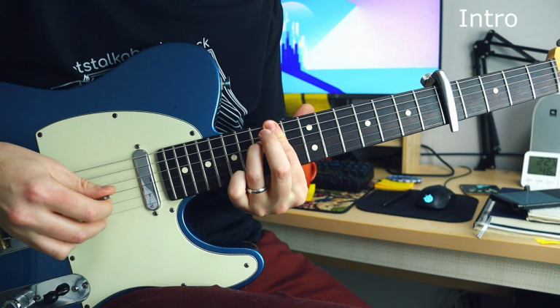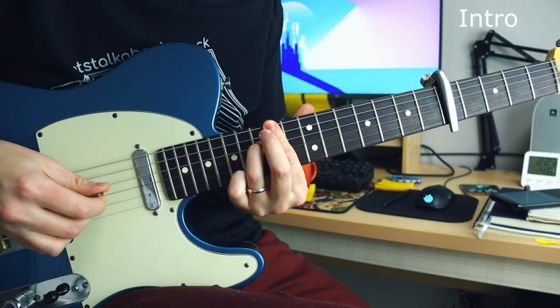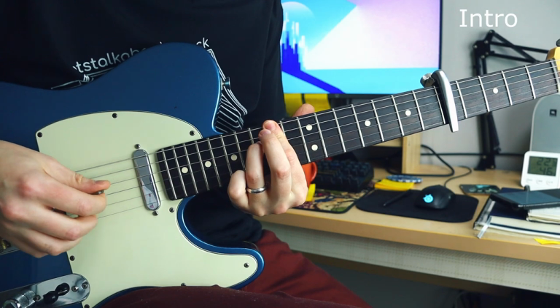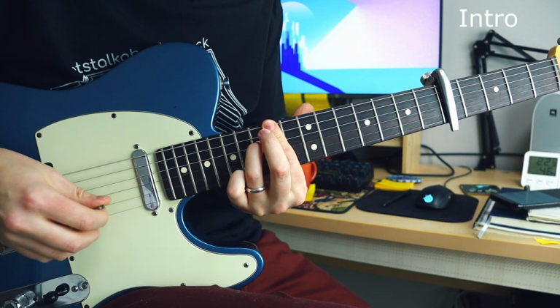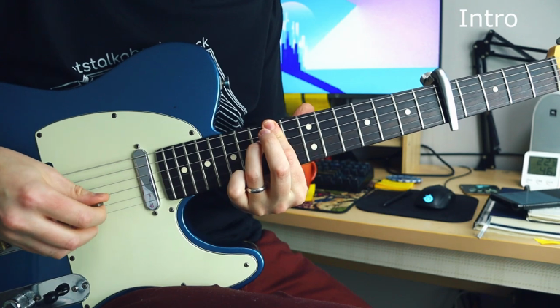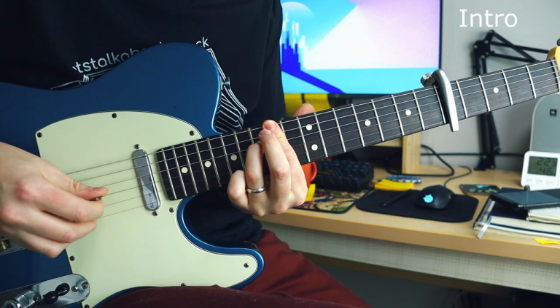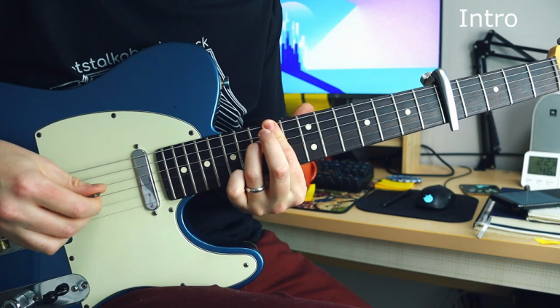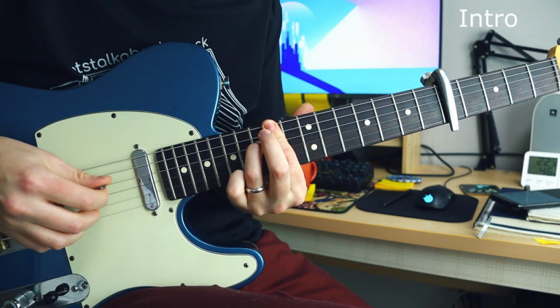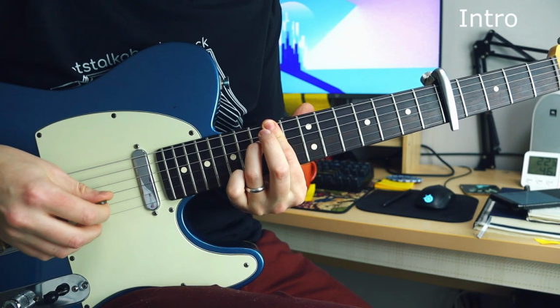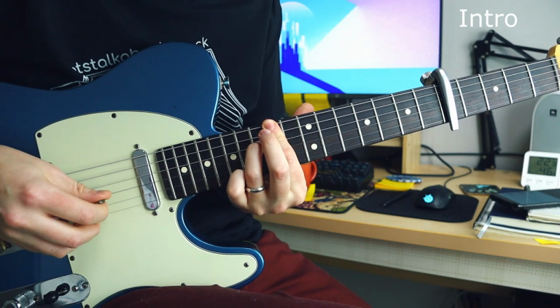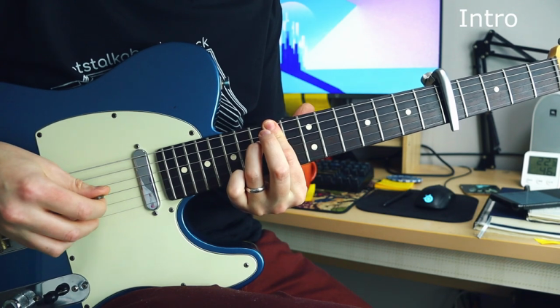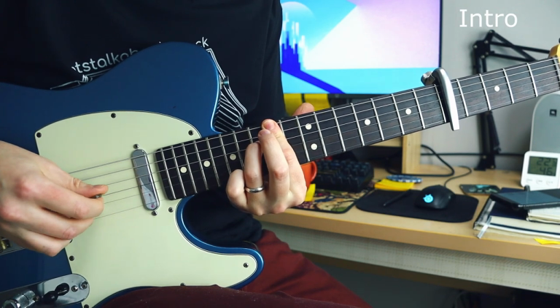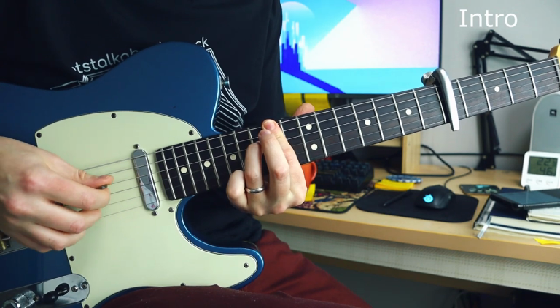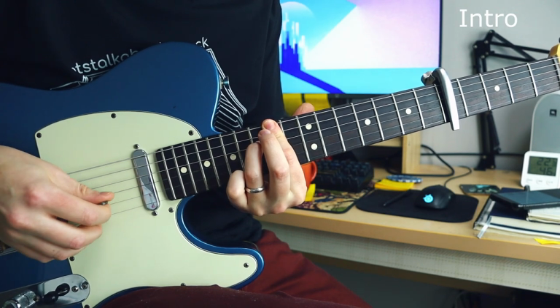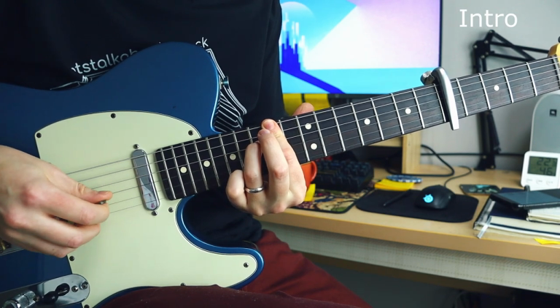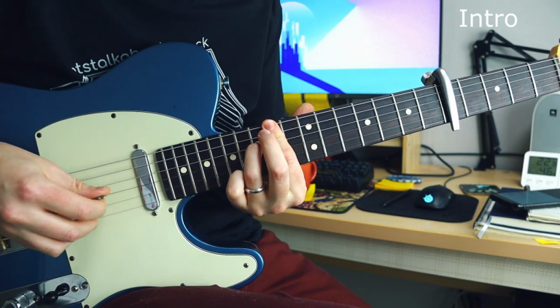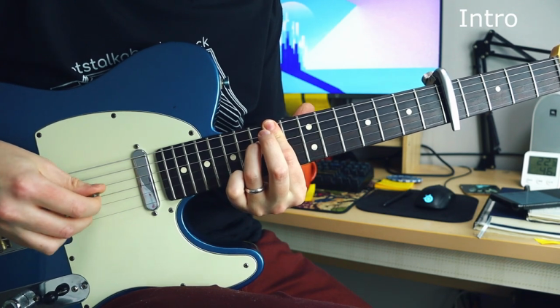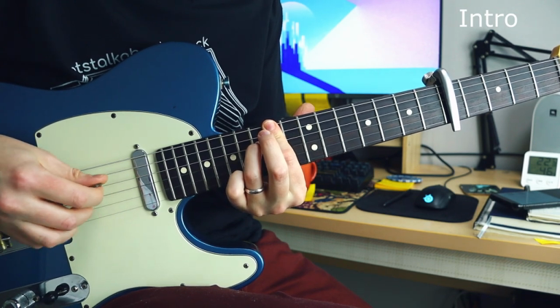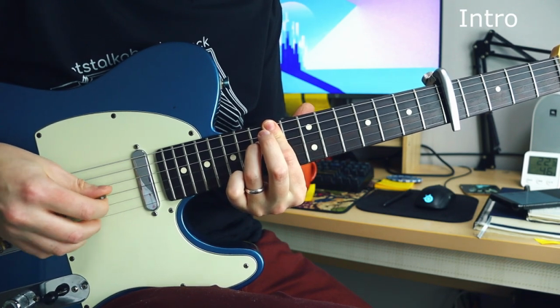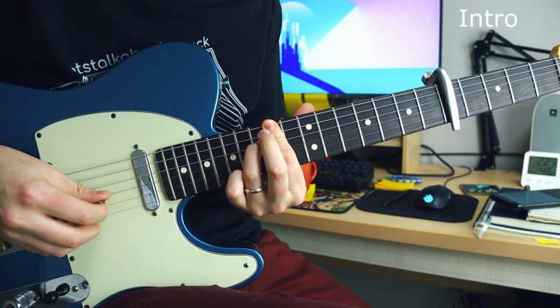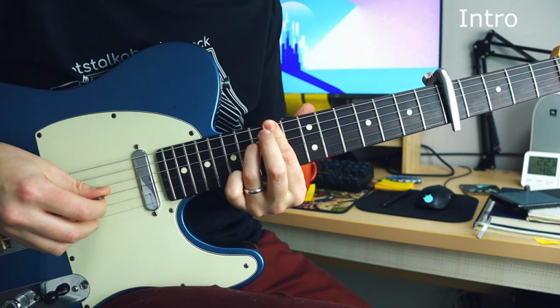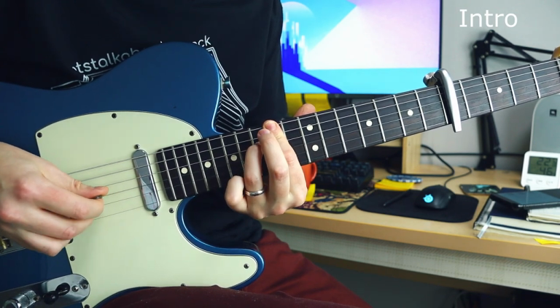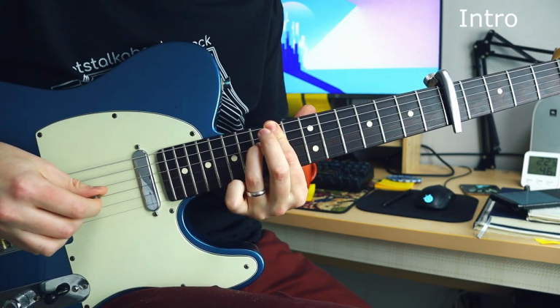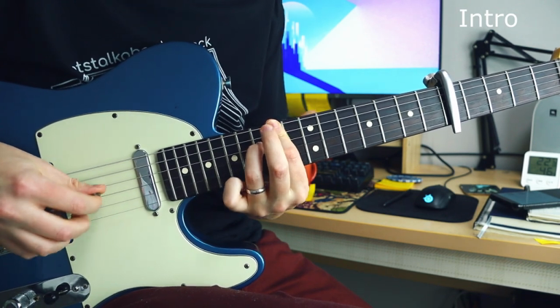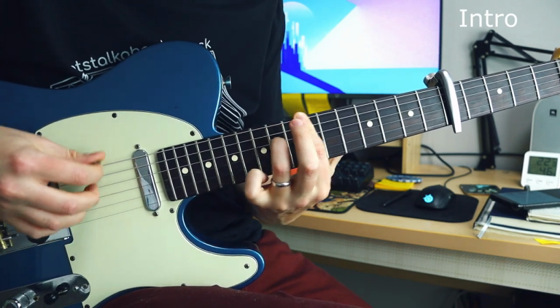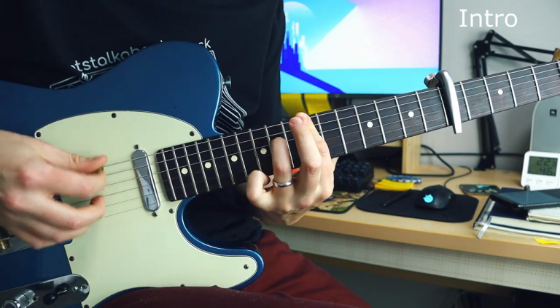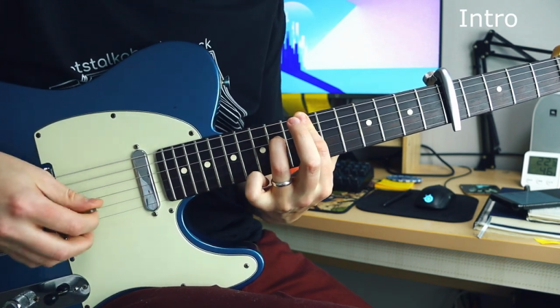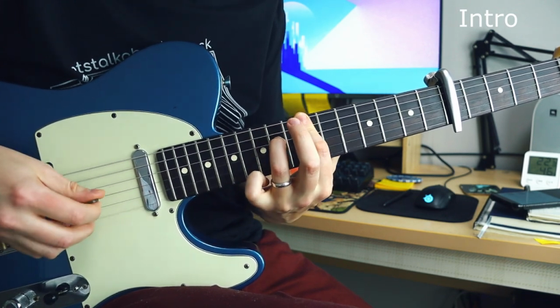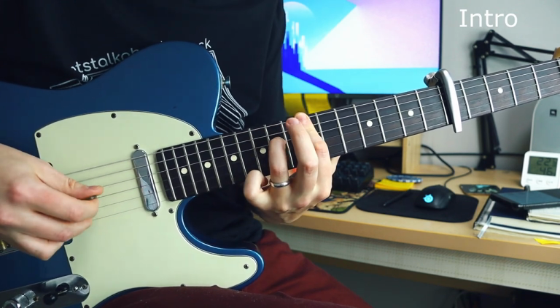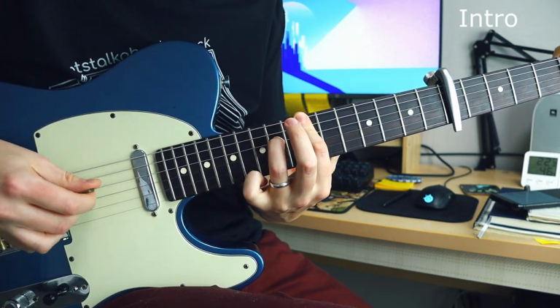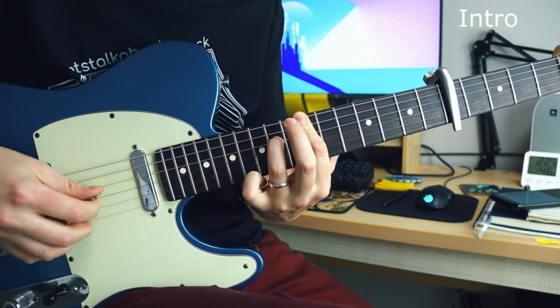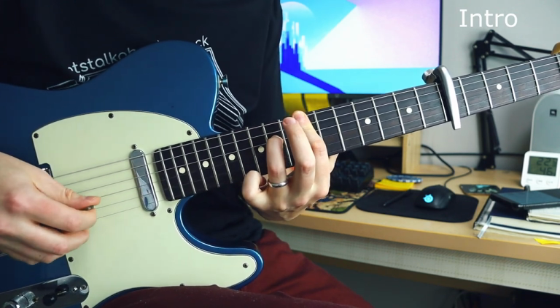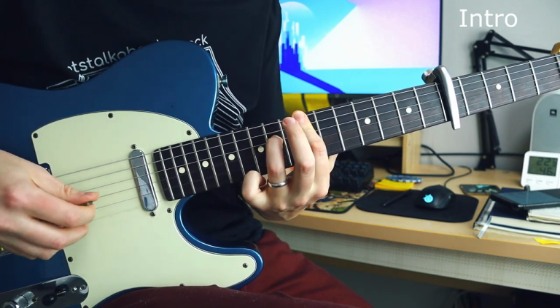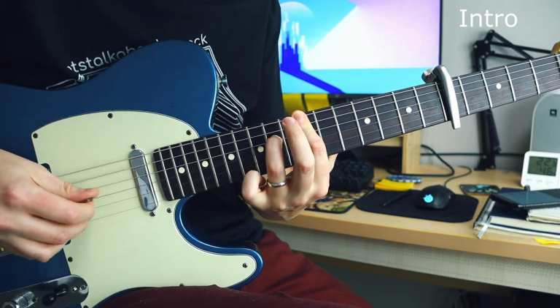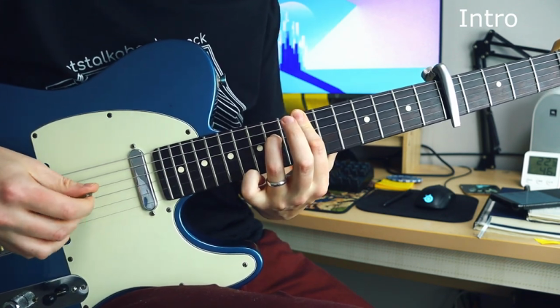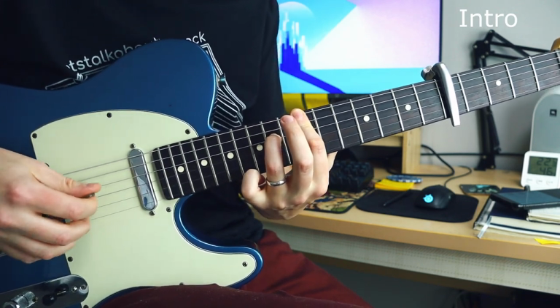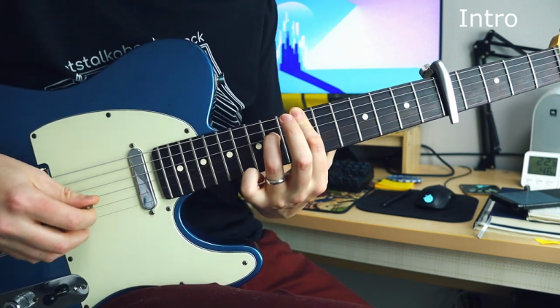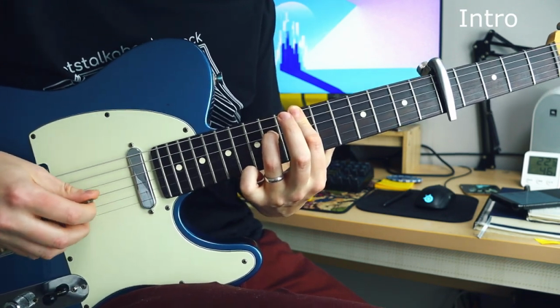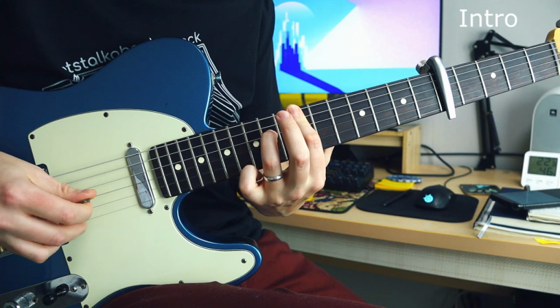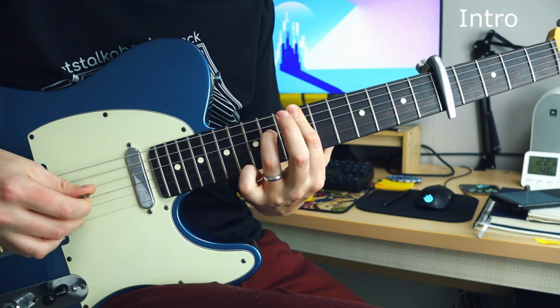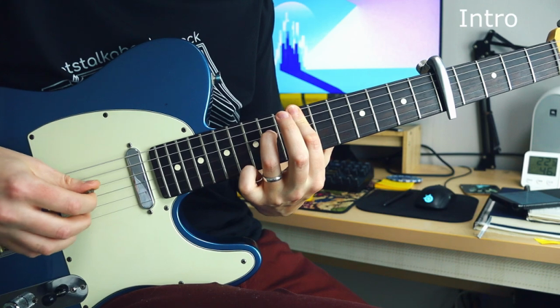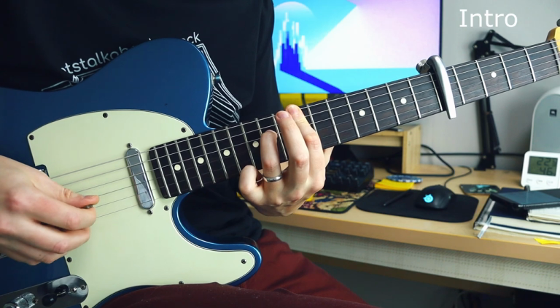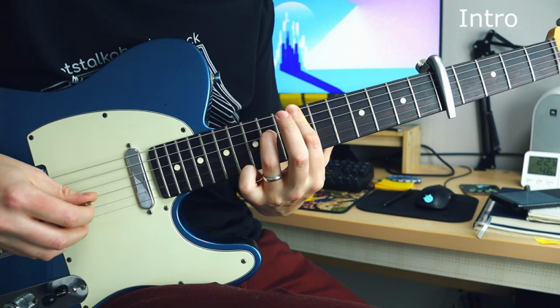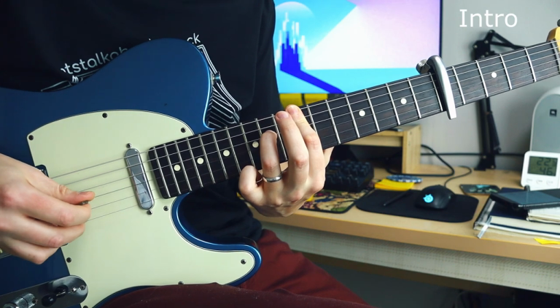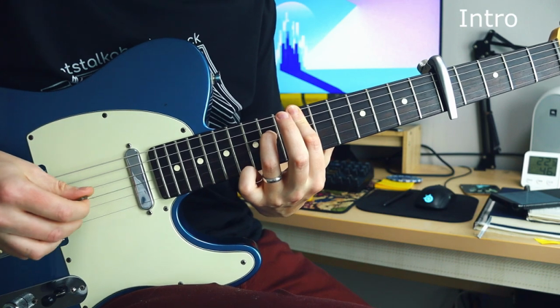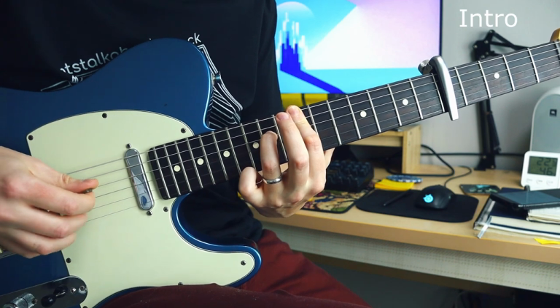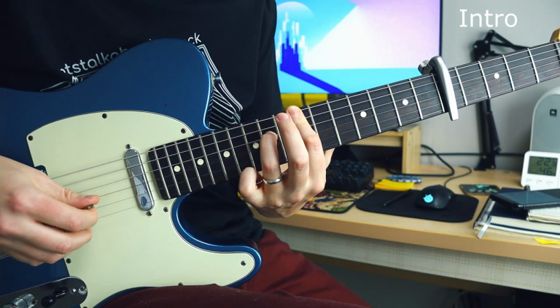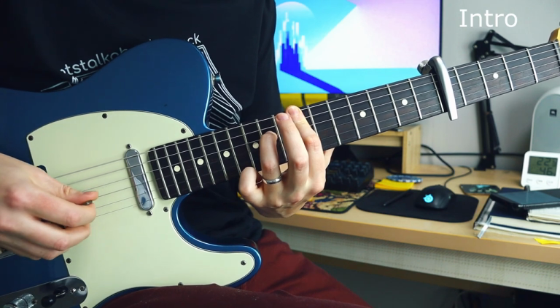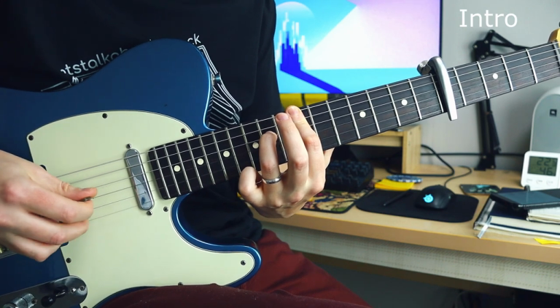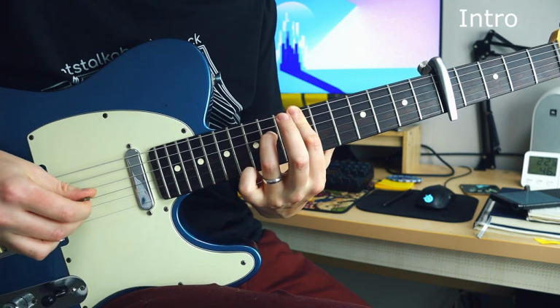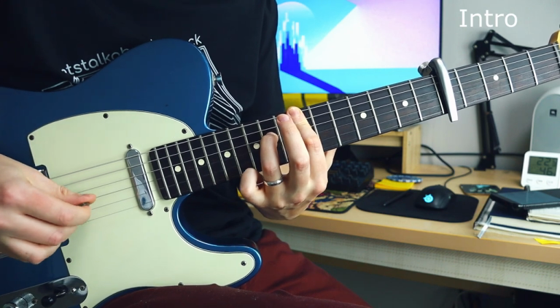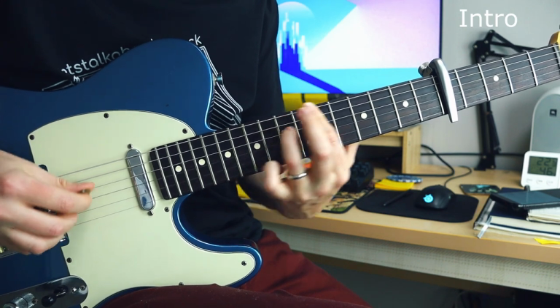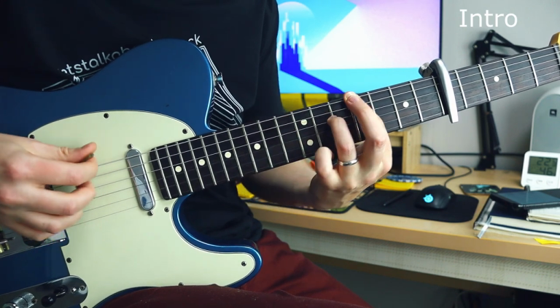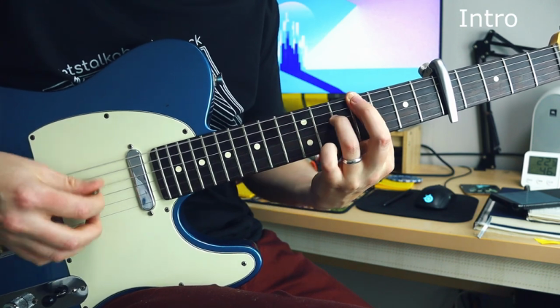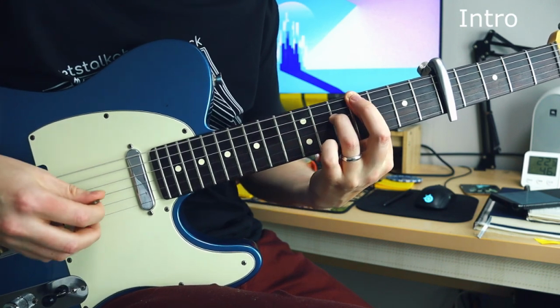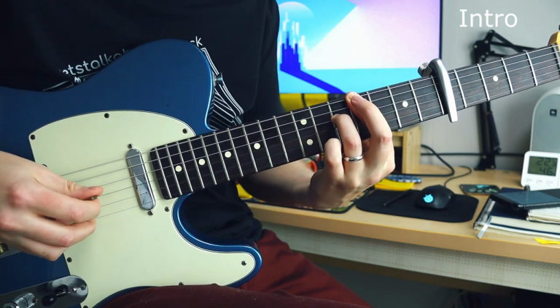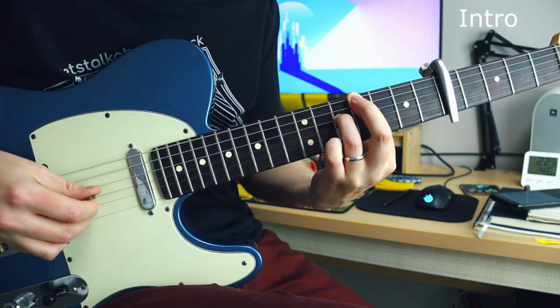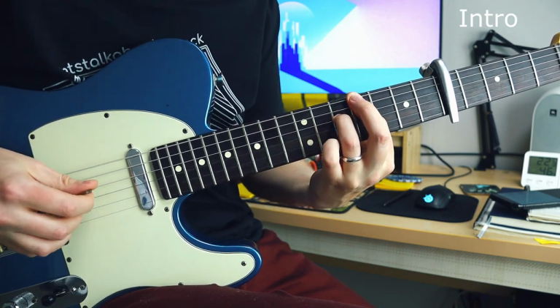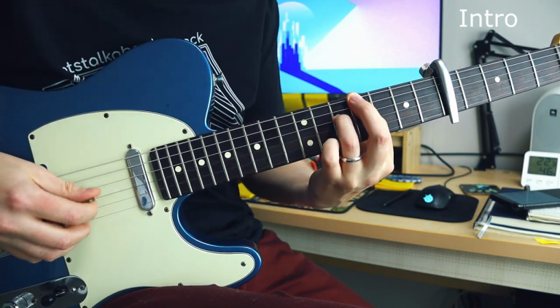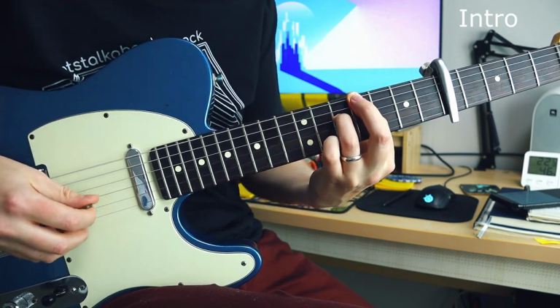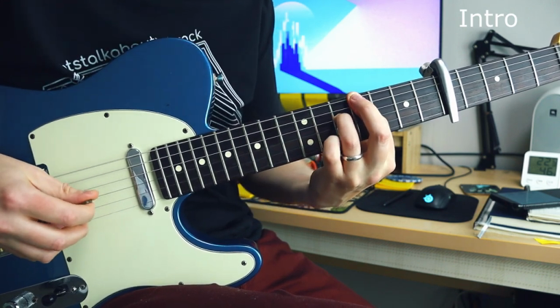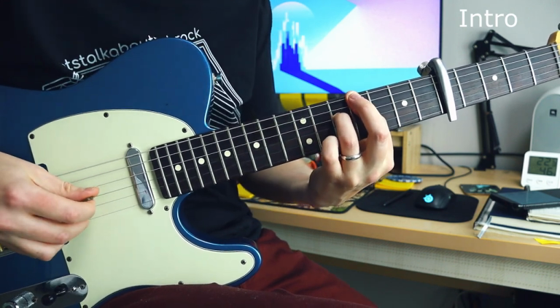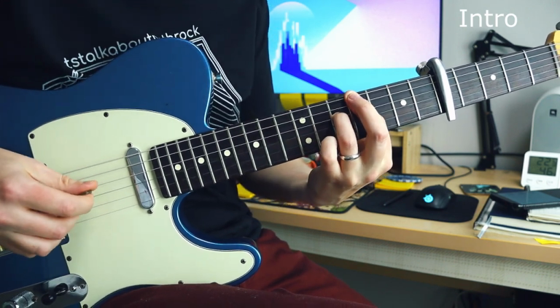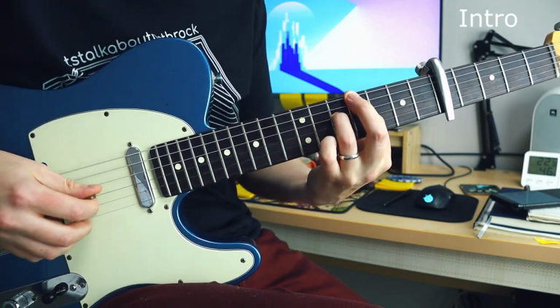Hey there, Steve here, and welcome to another episode of Steal This Chord Progression, where I teach you a chord progression and show you a few useful ways you can use it.